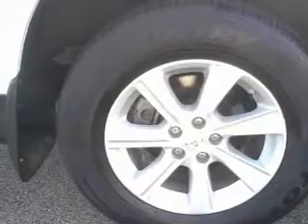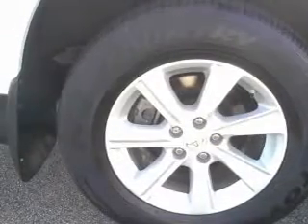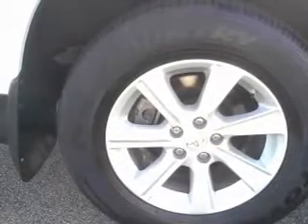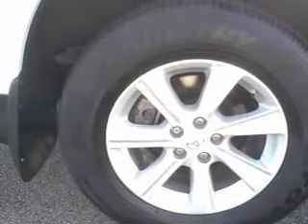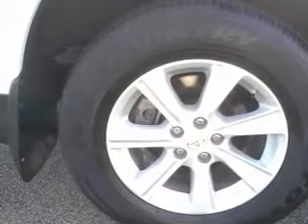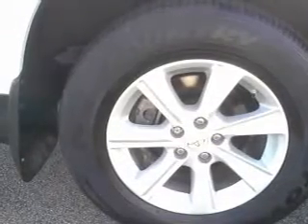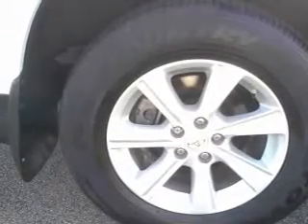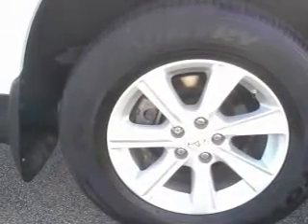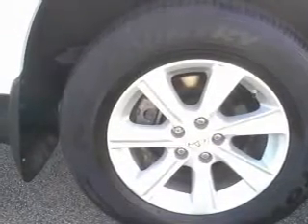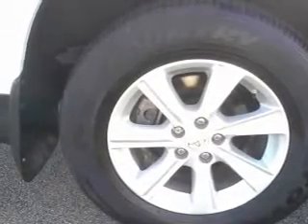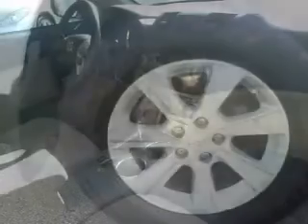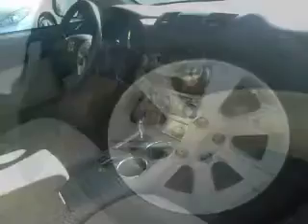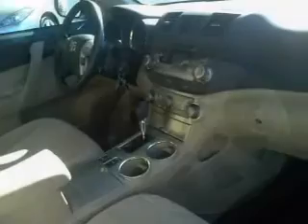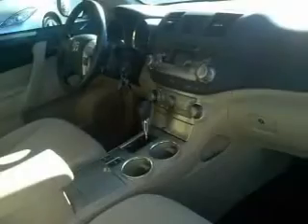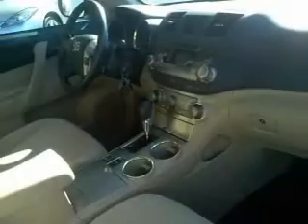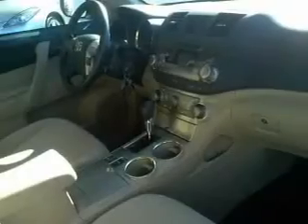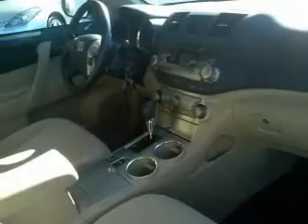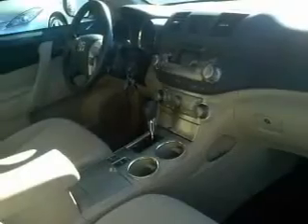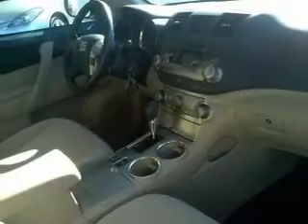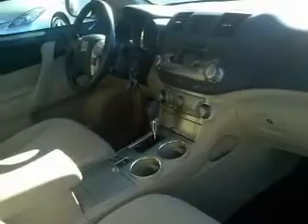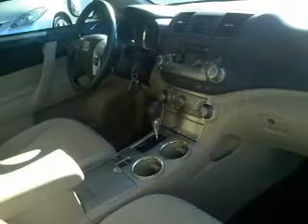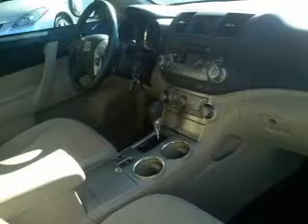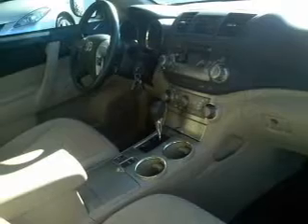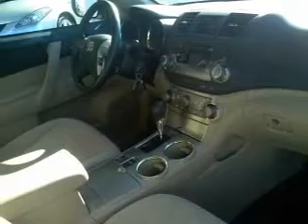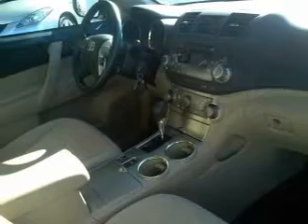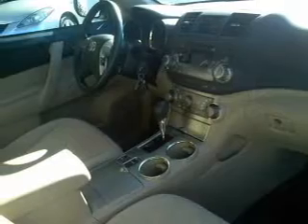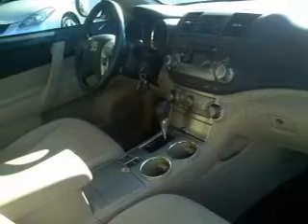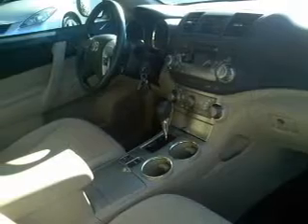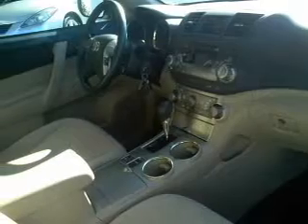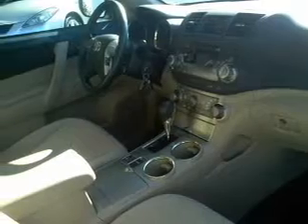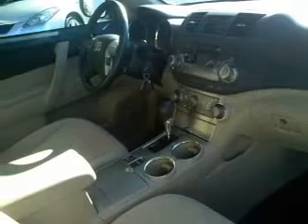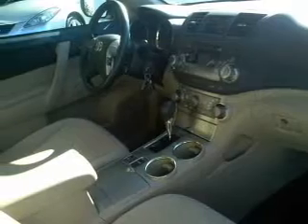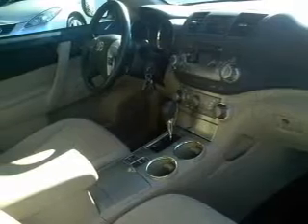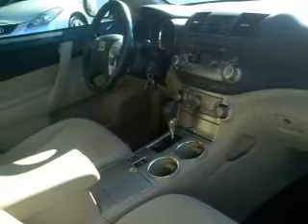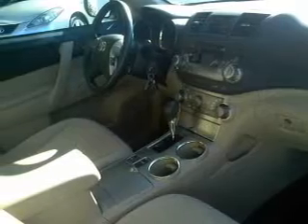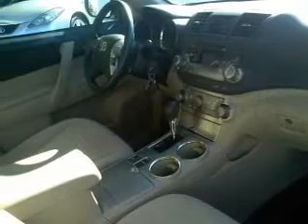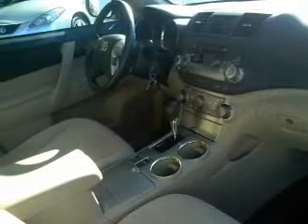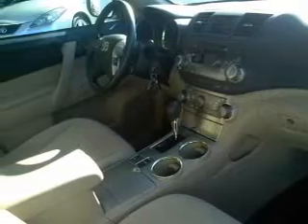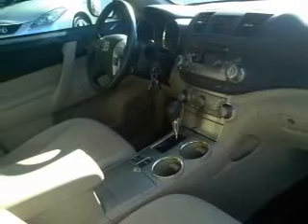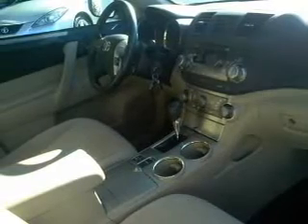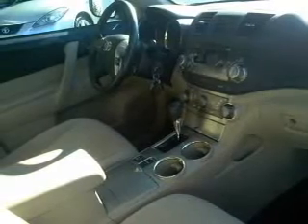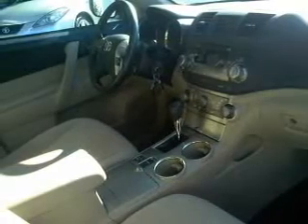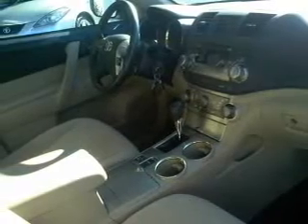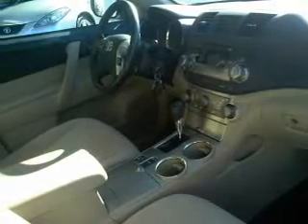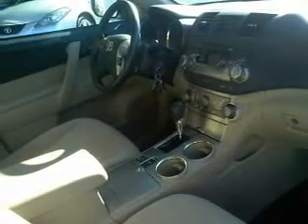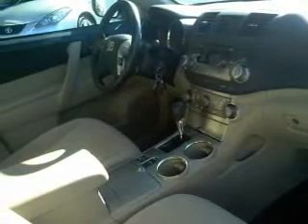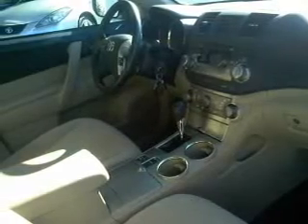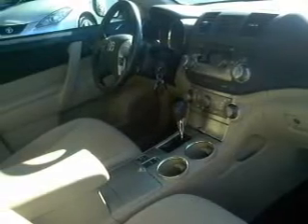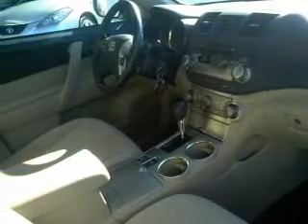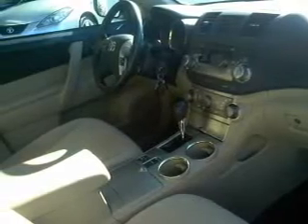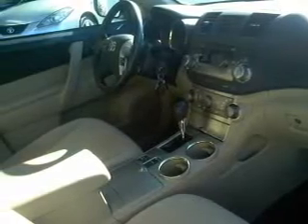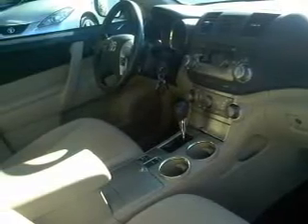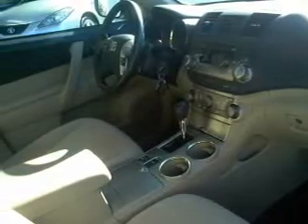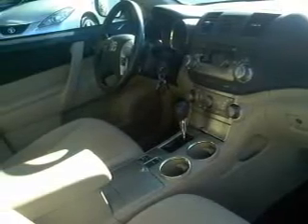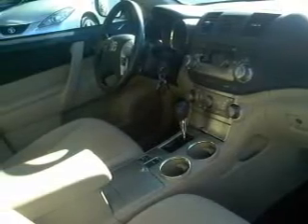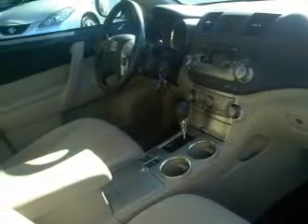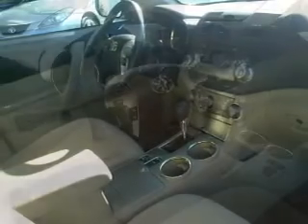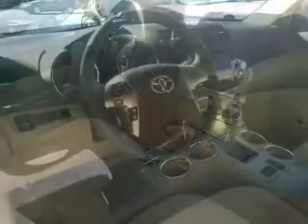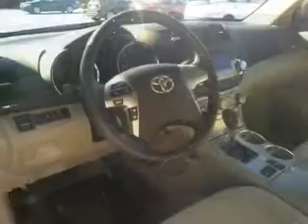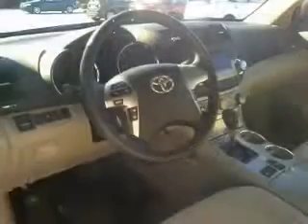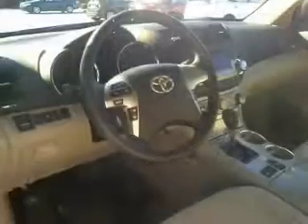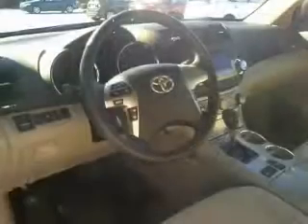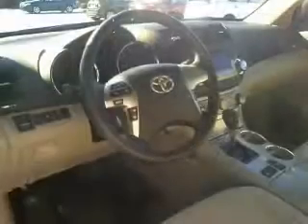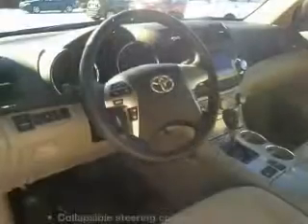Air conditioning, power door locks, power windows, power steering, cruise control, and an adjustable tilt steering wheel.